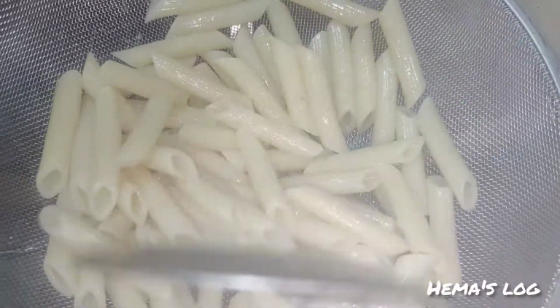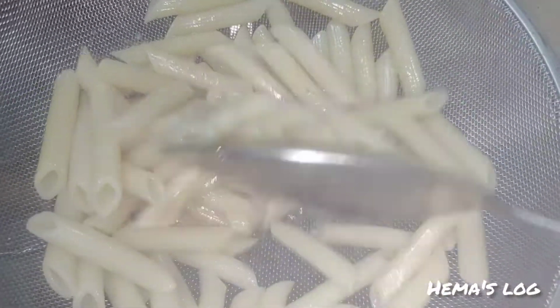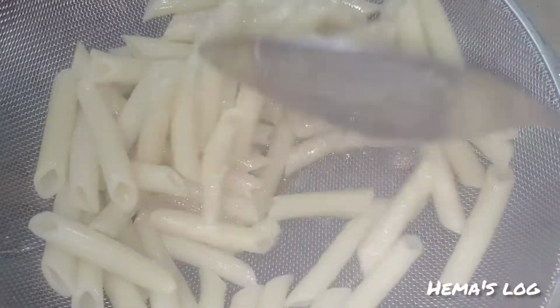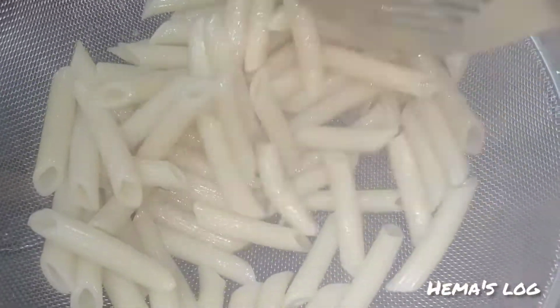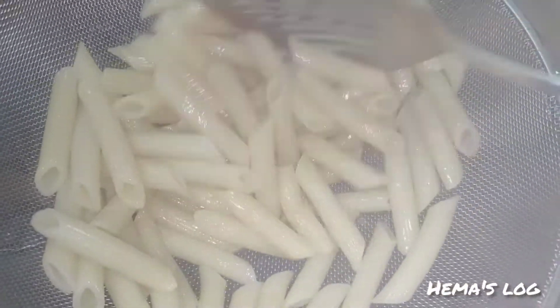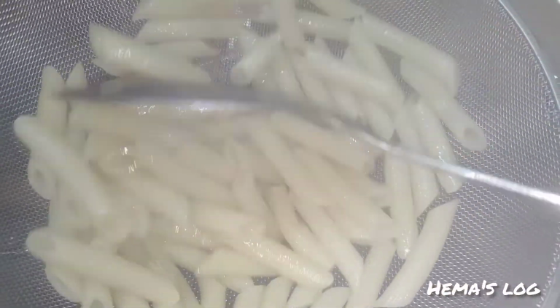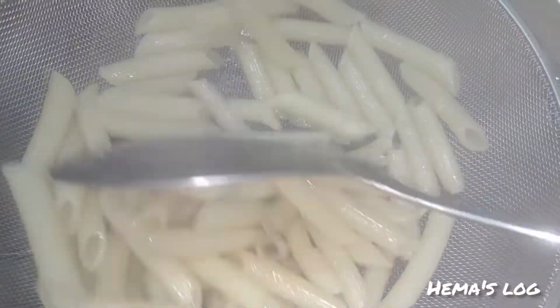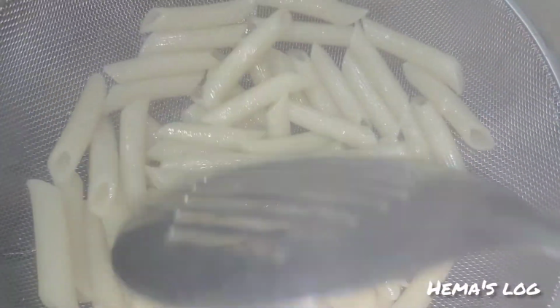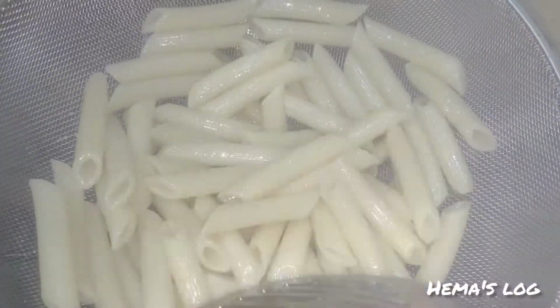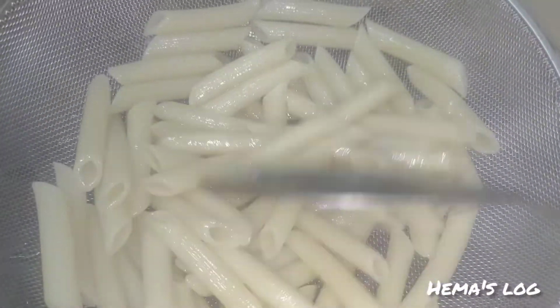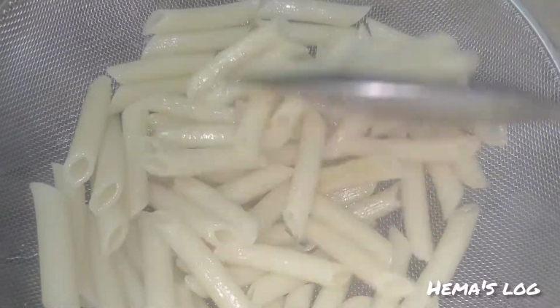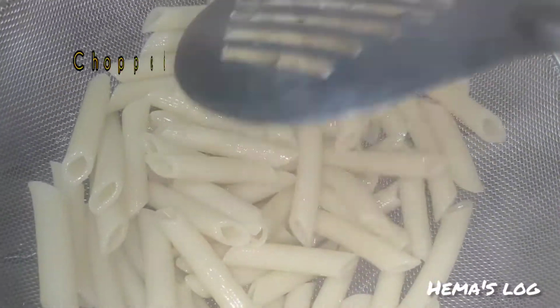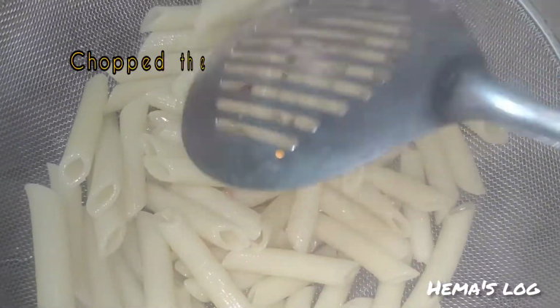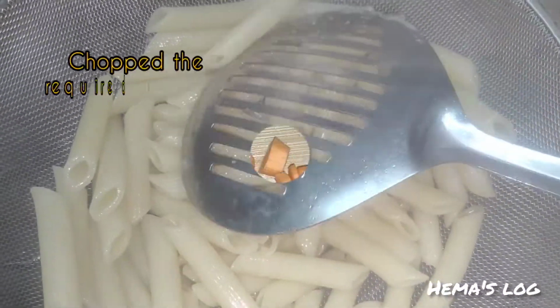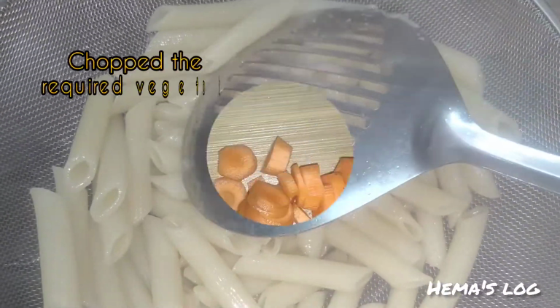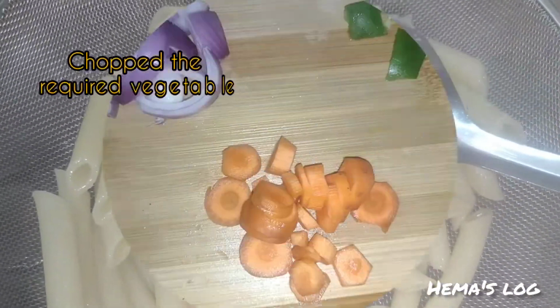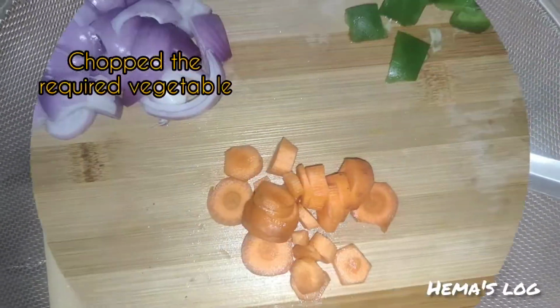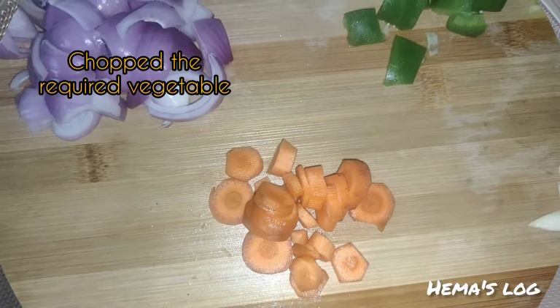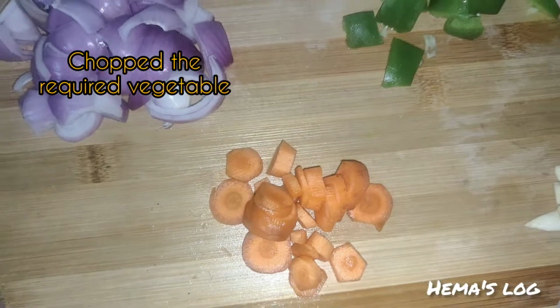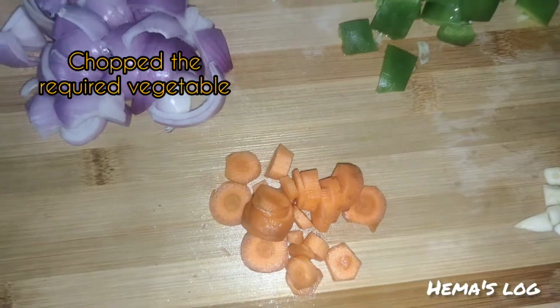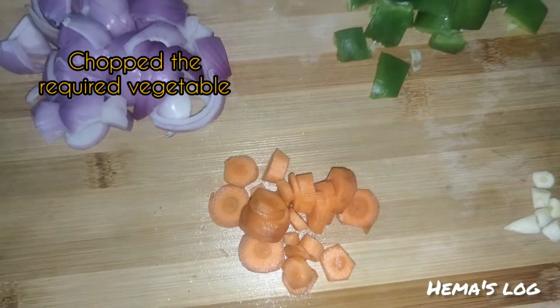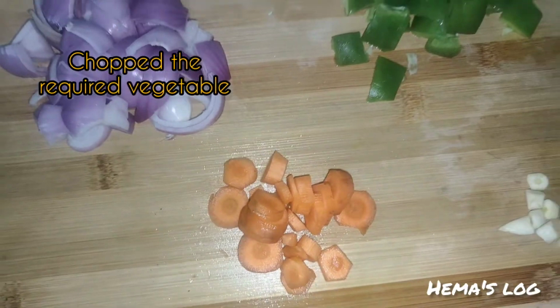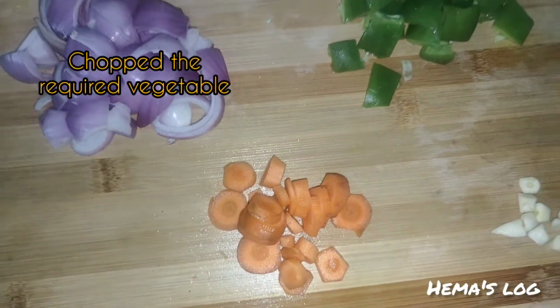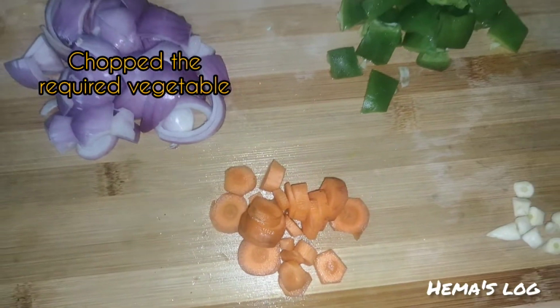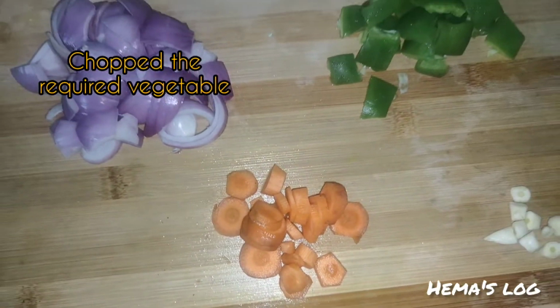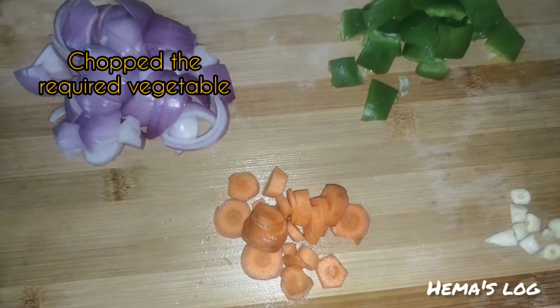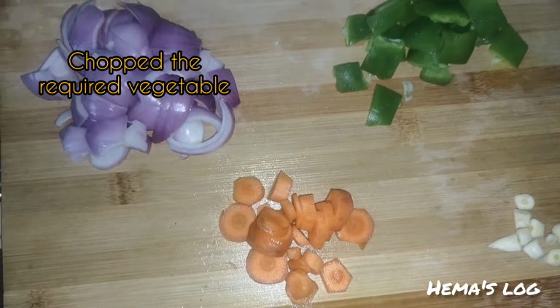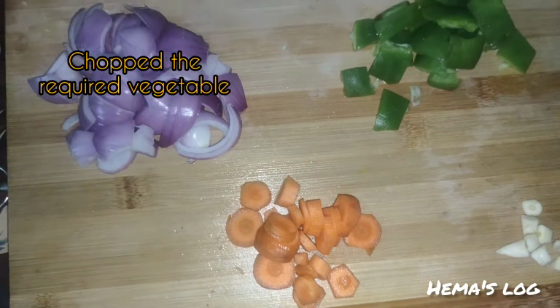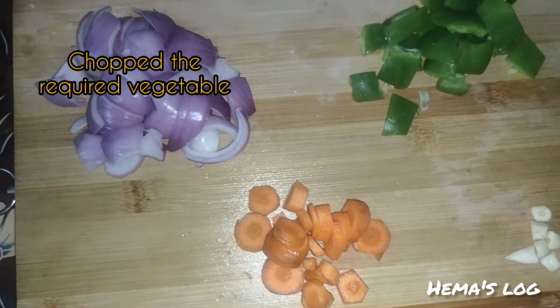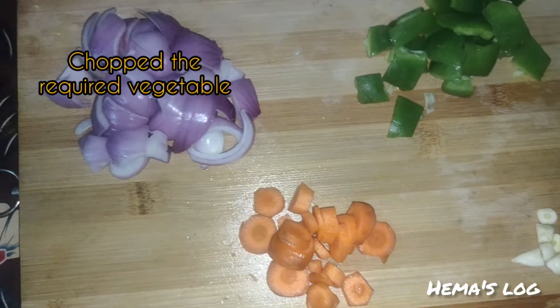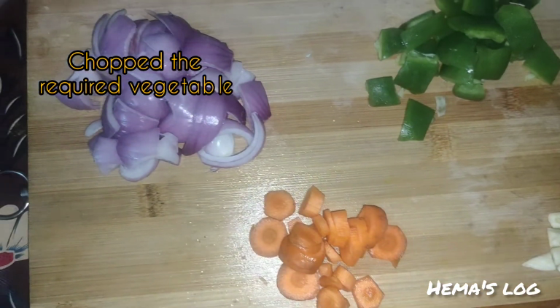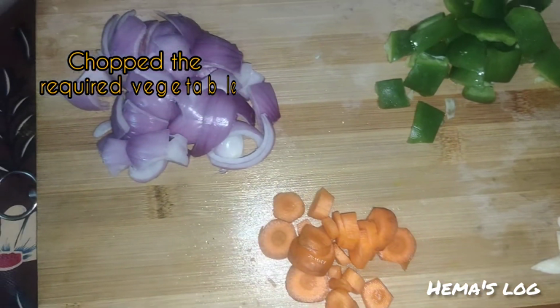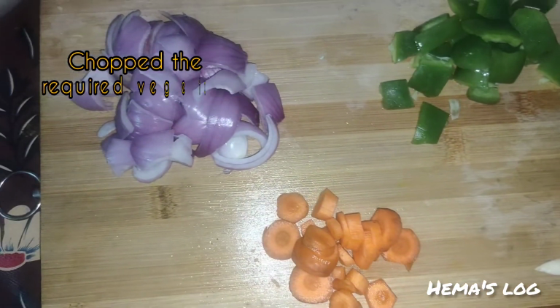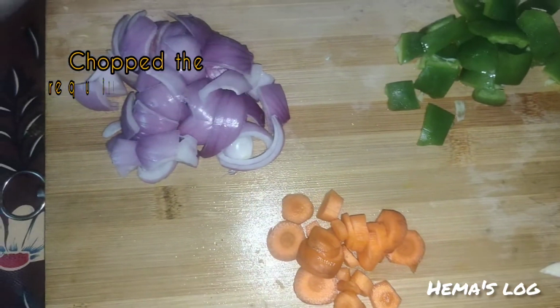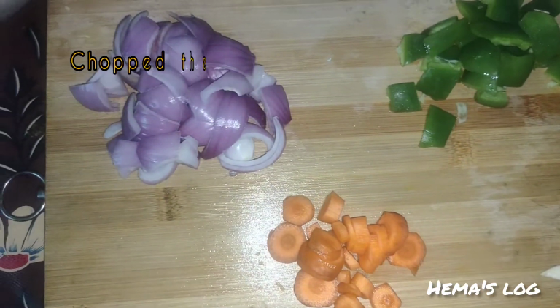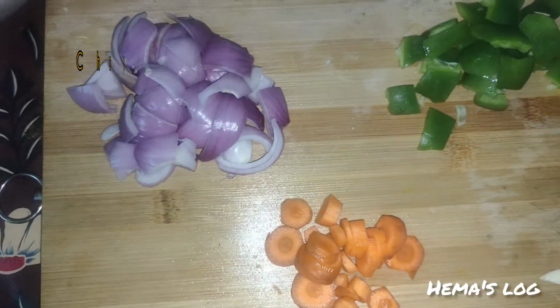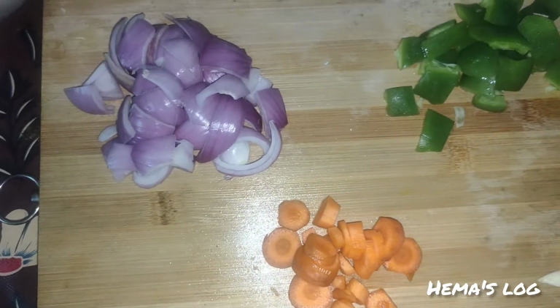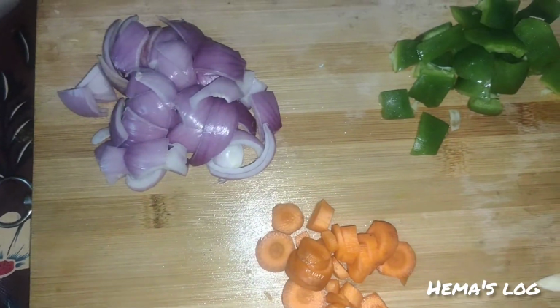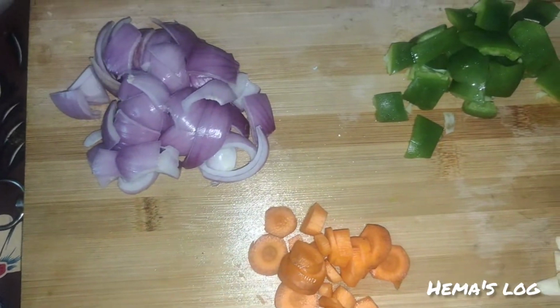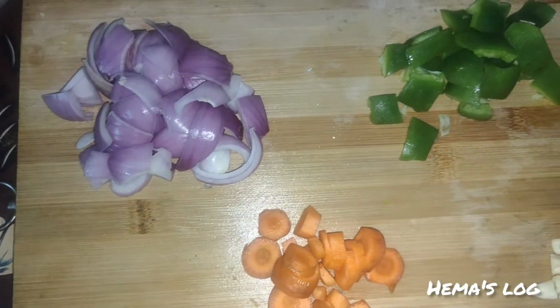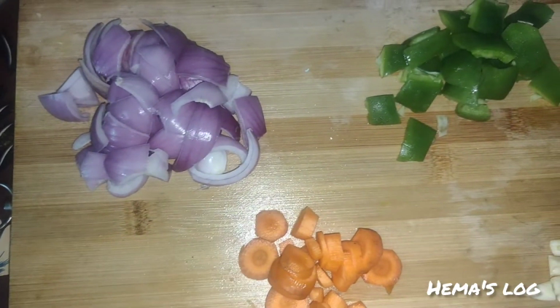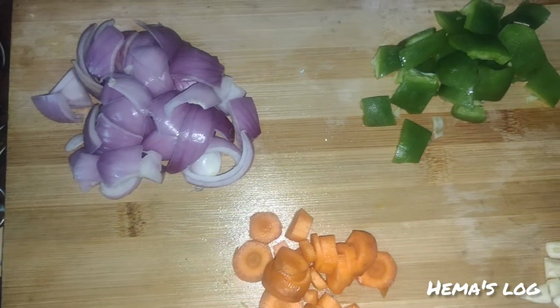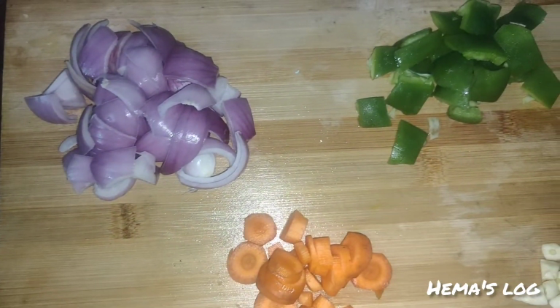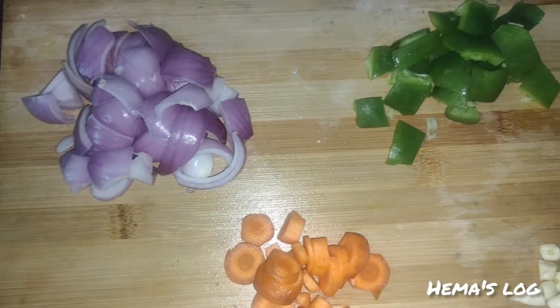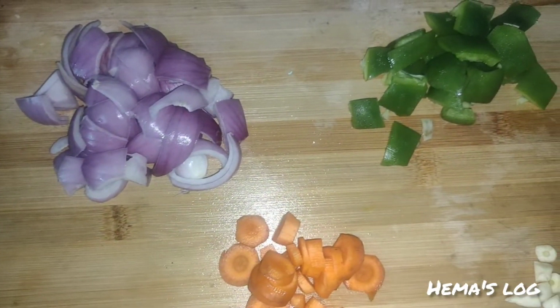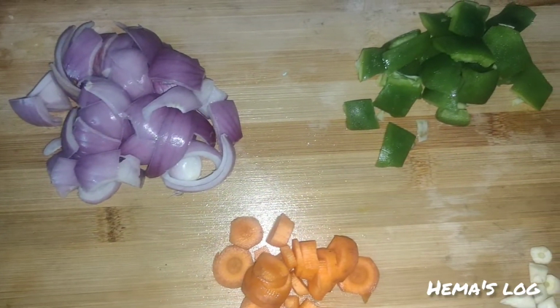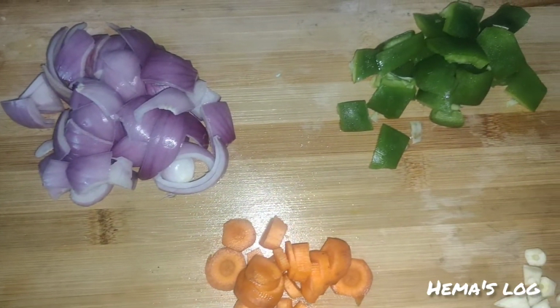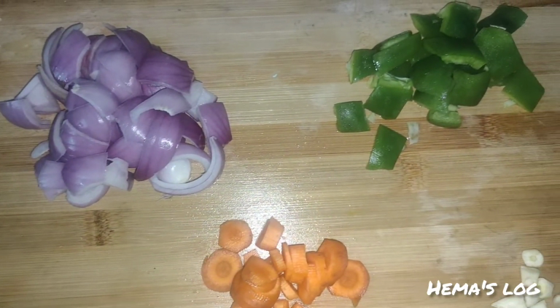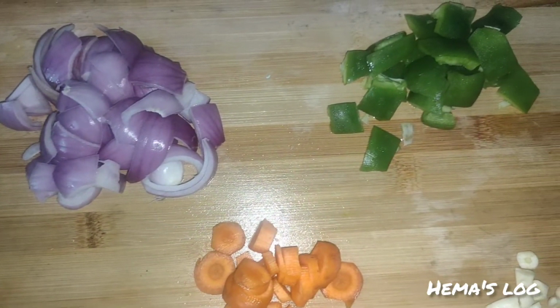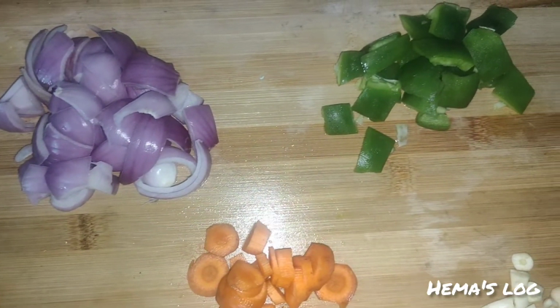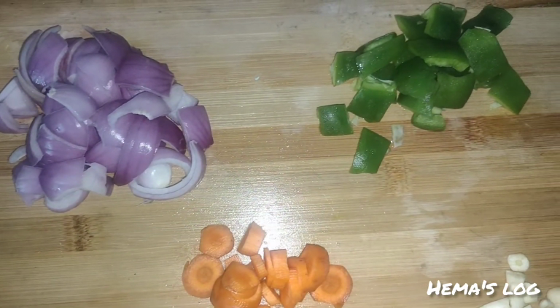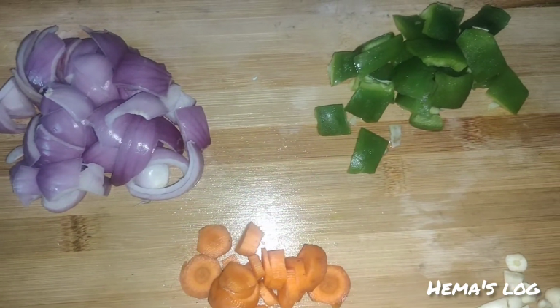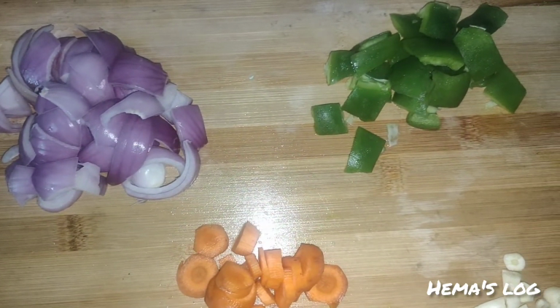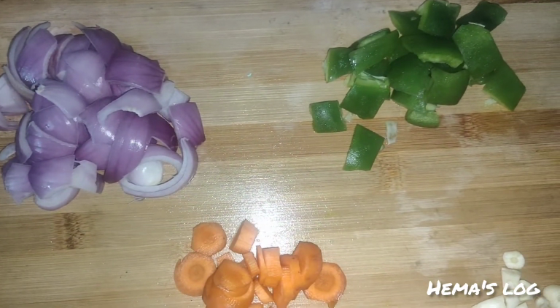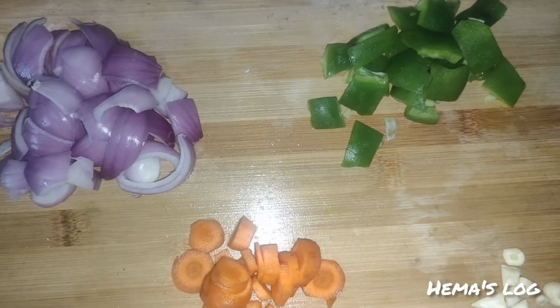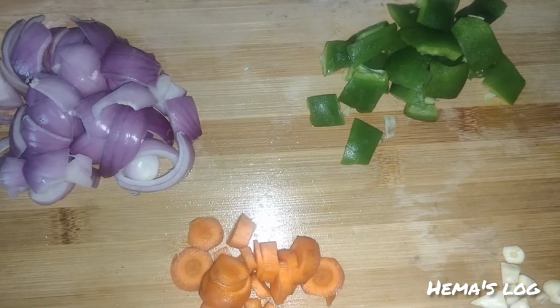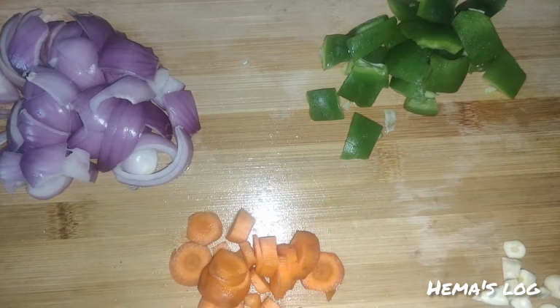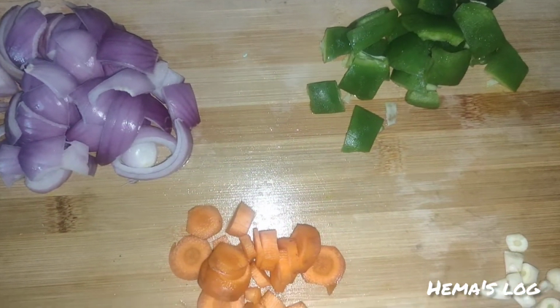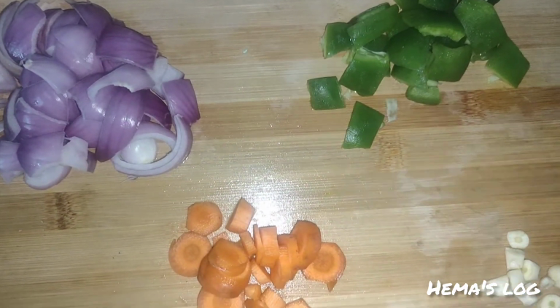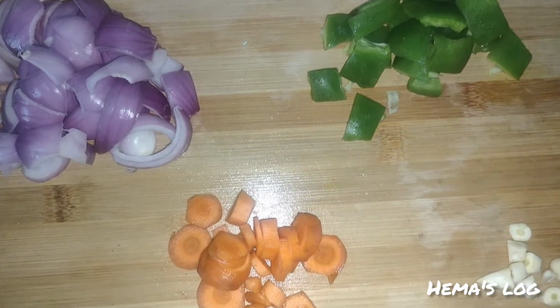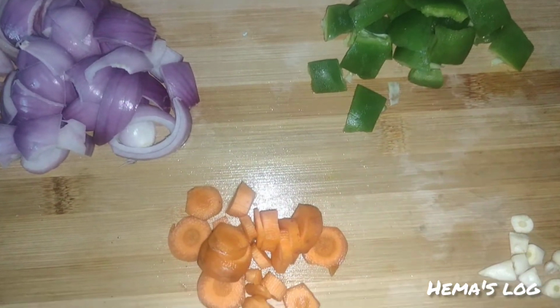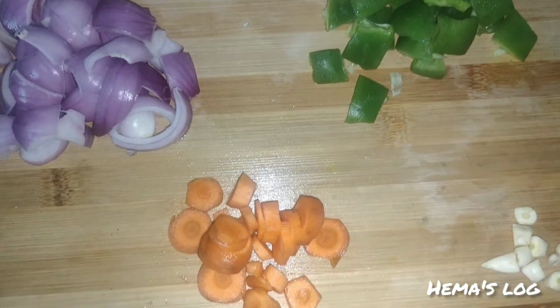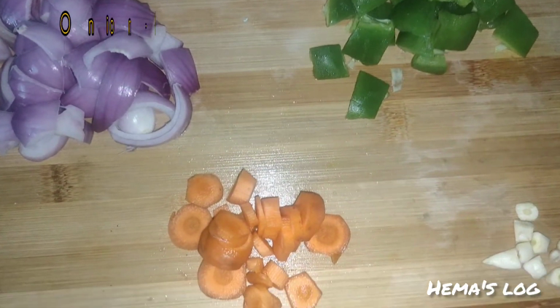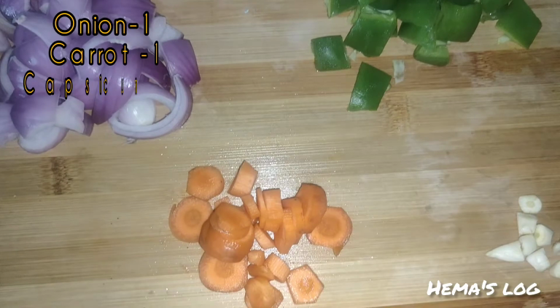We have some fresh organic vegetables. We have some onions, some eggs, some carrots, and some garlic.